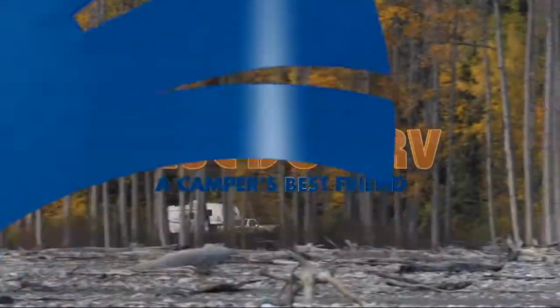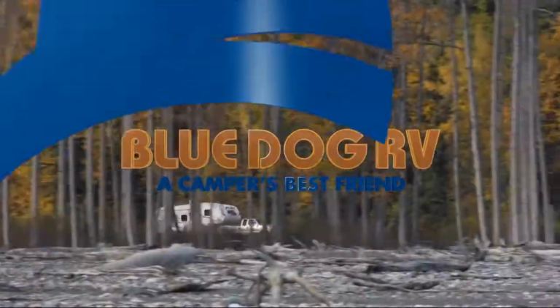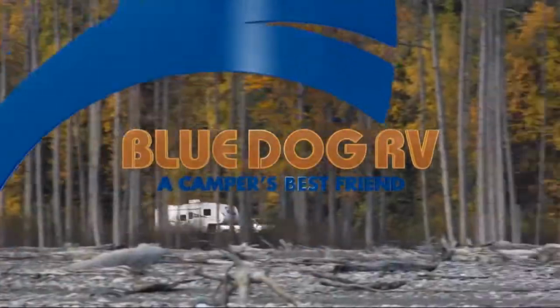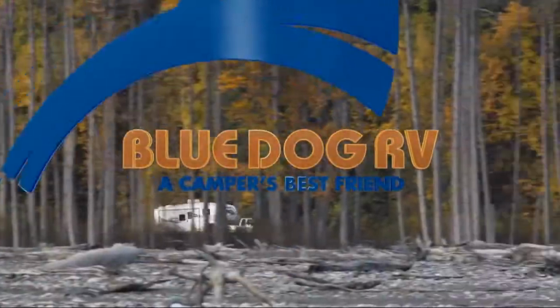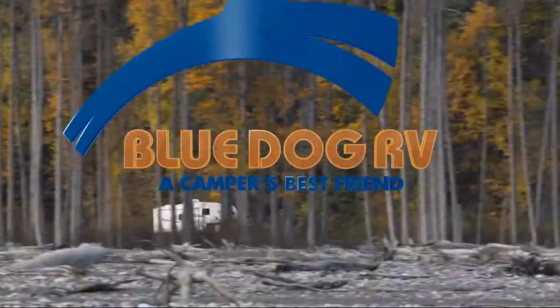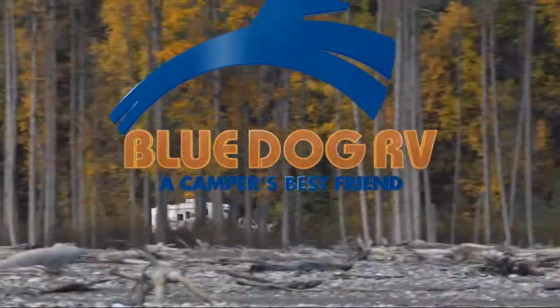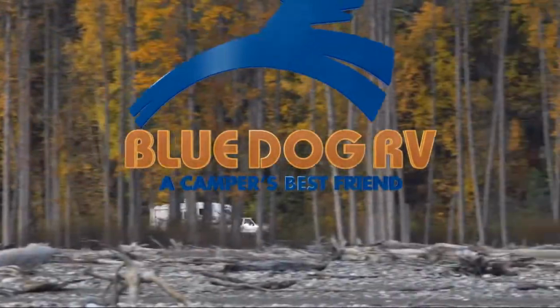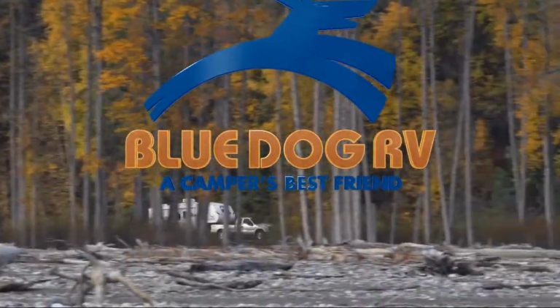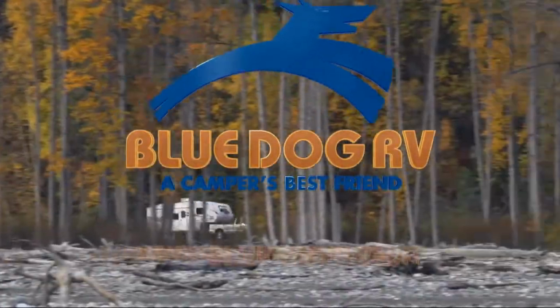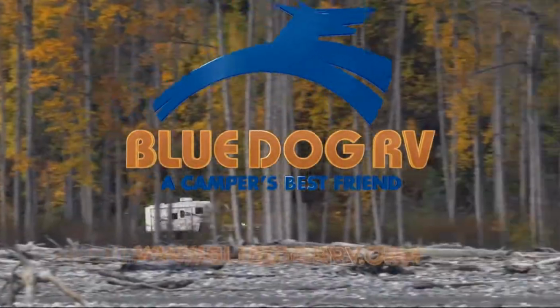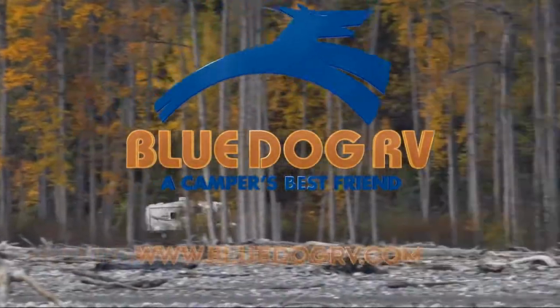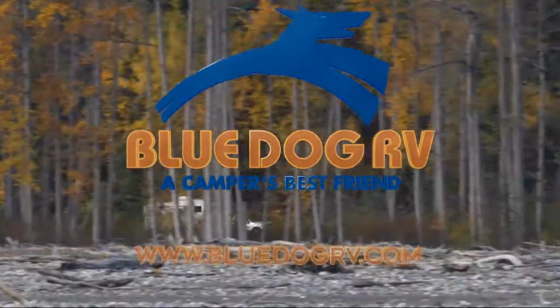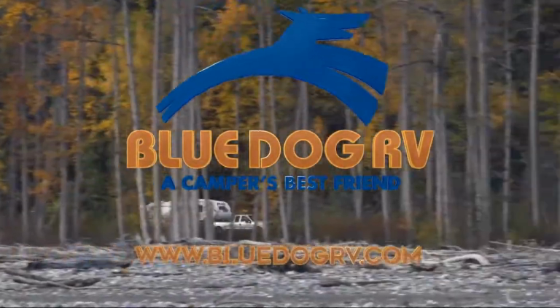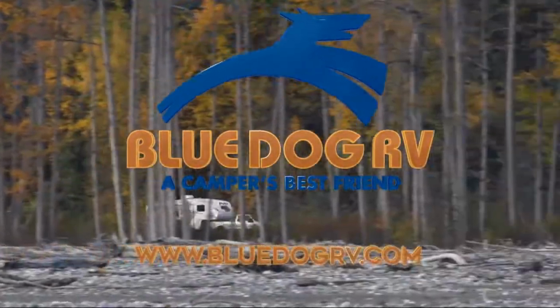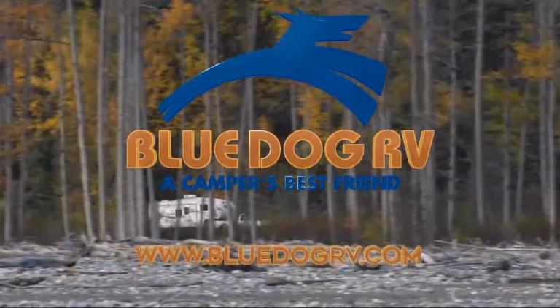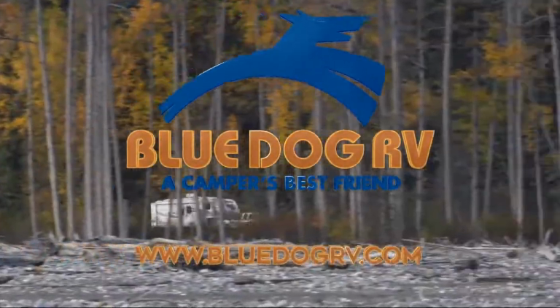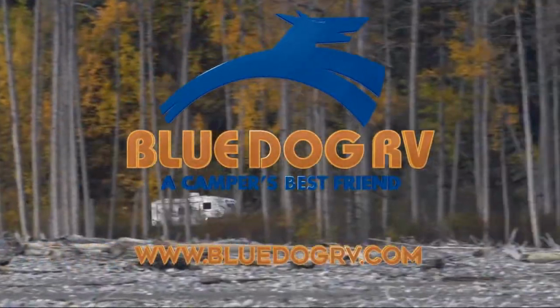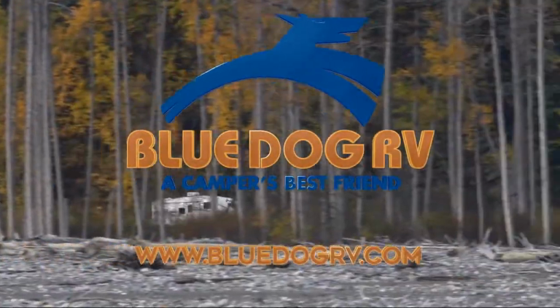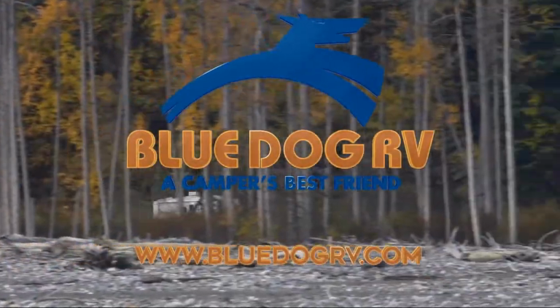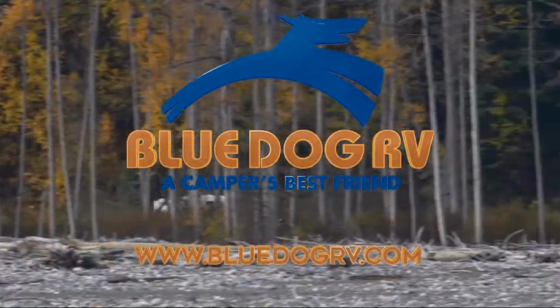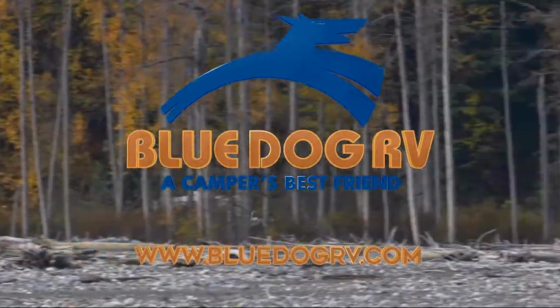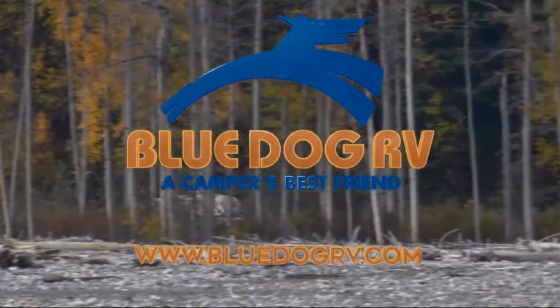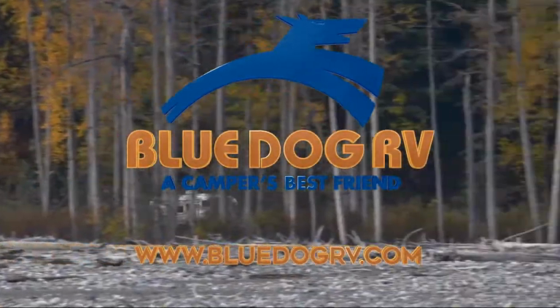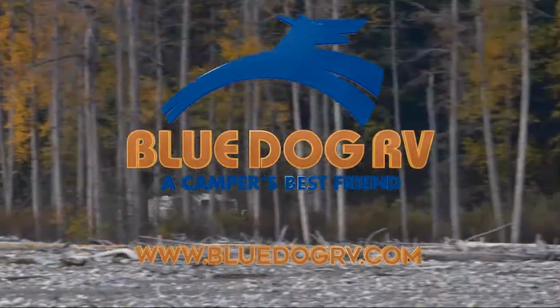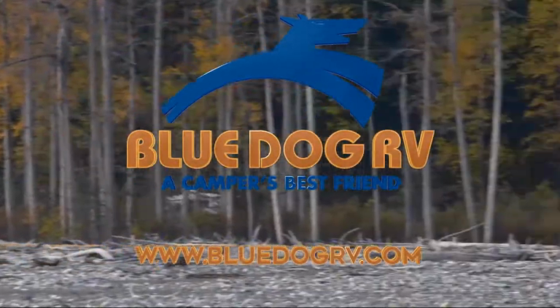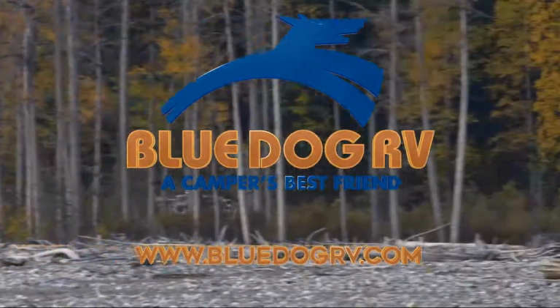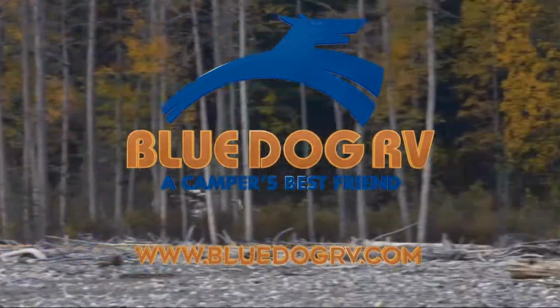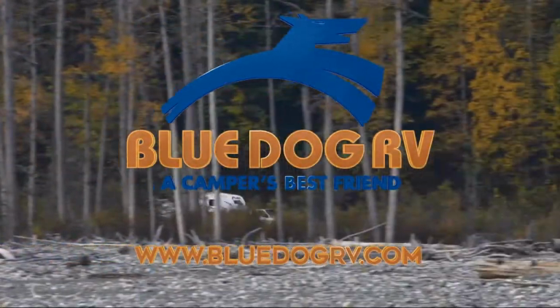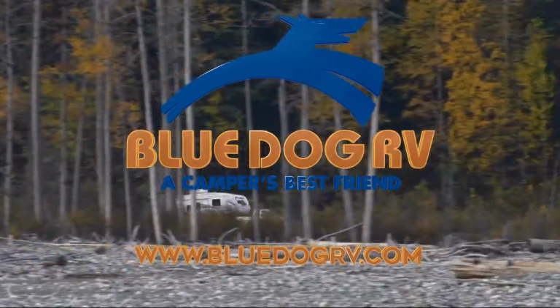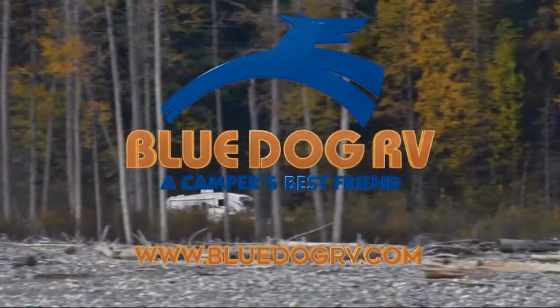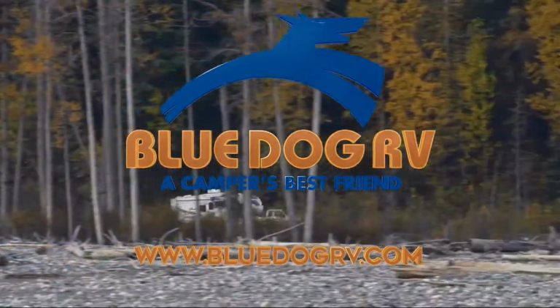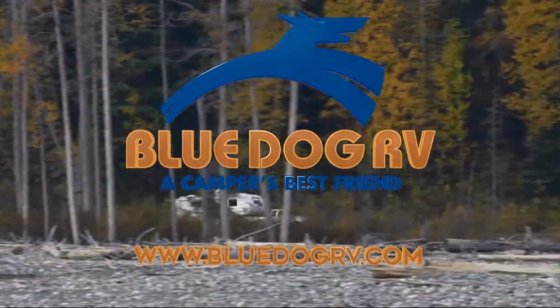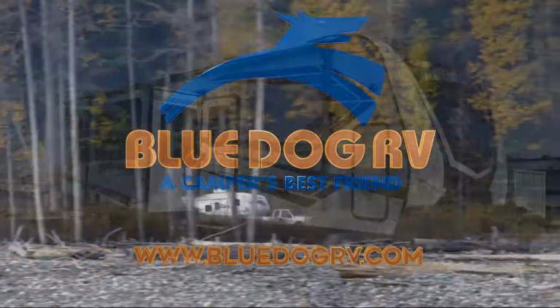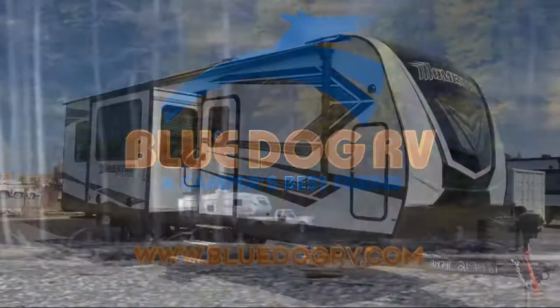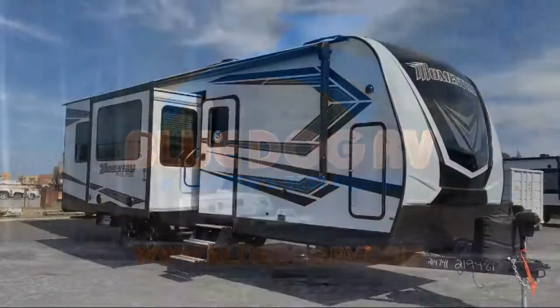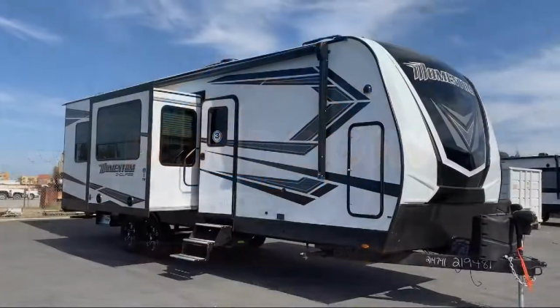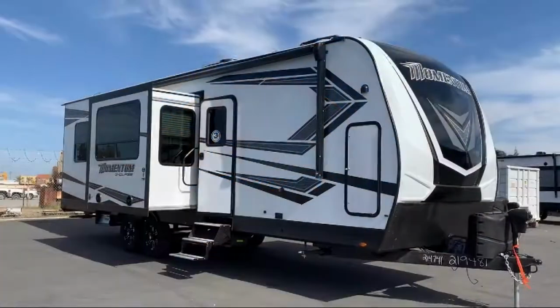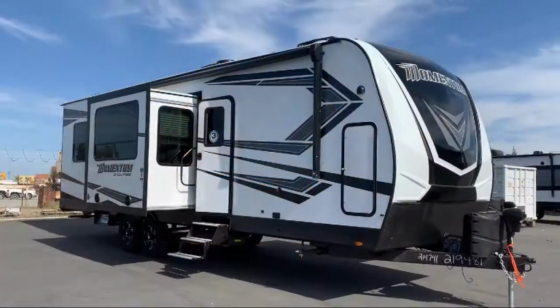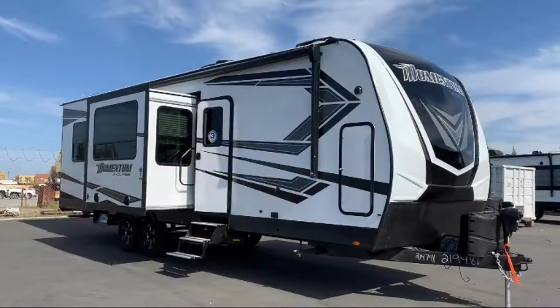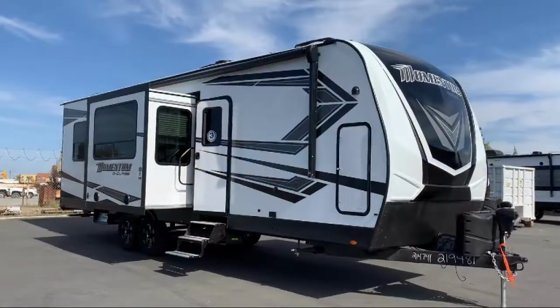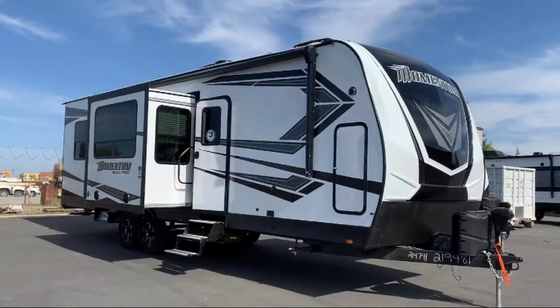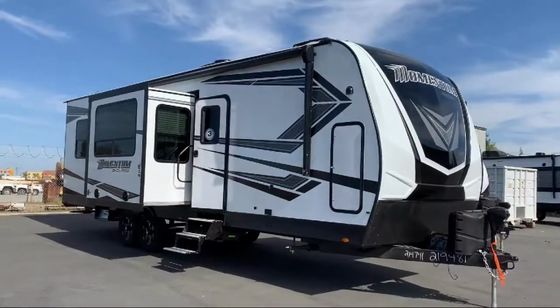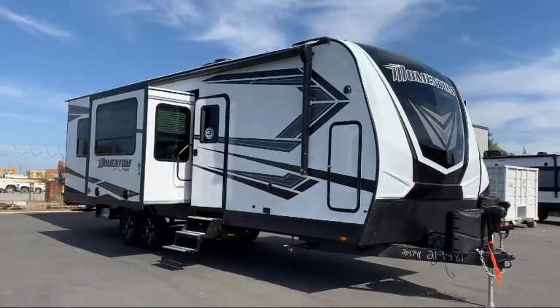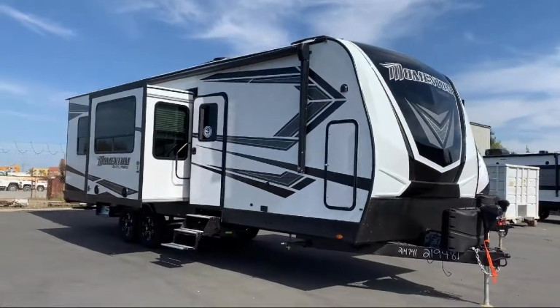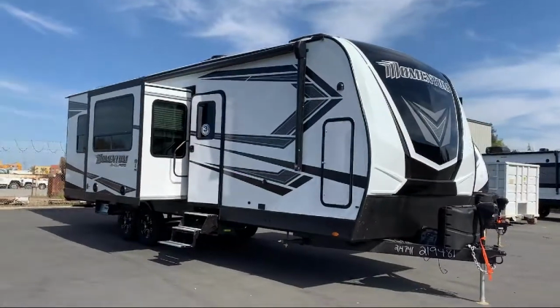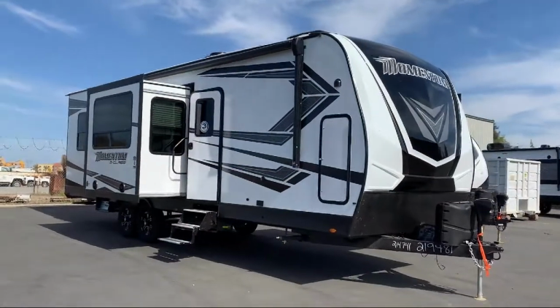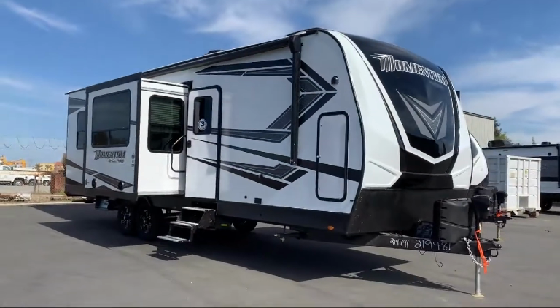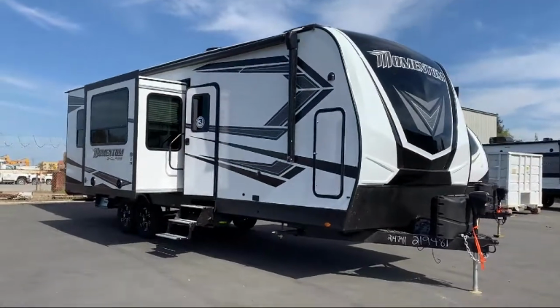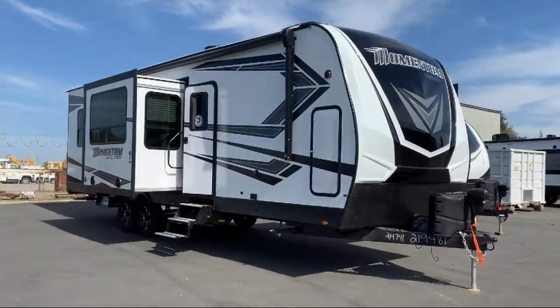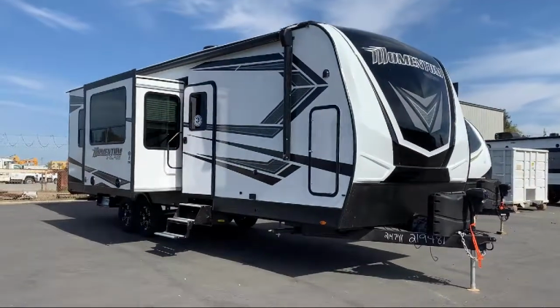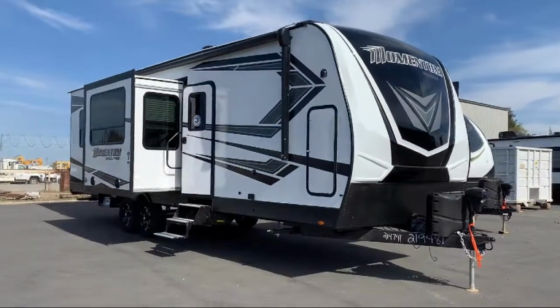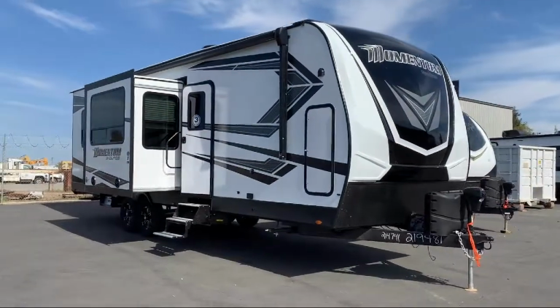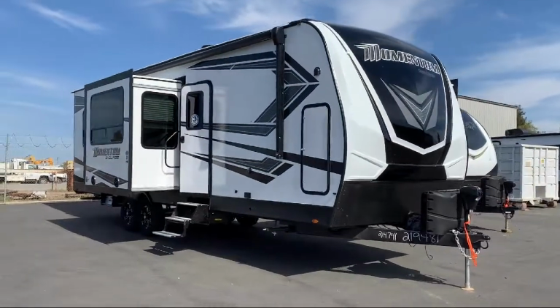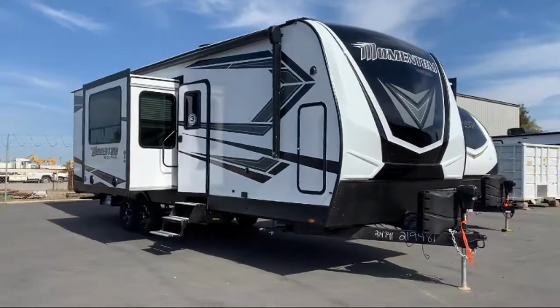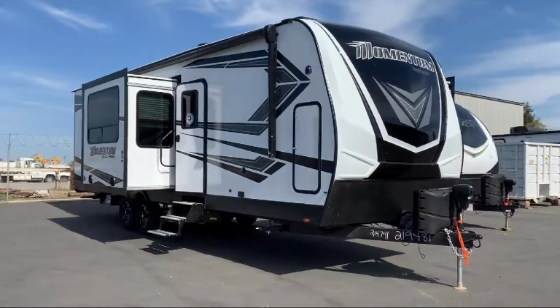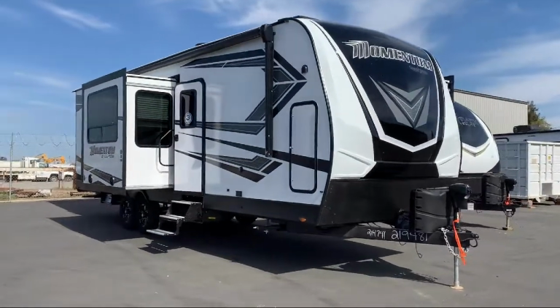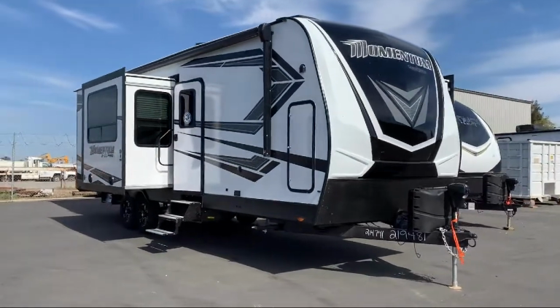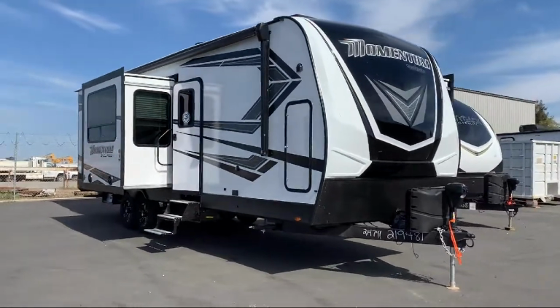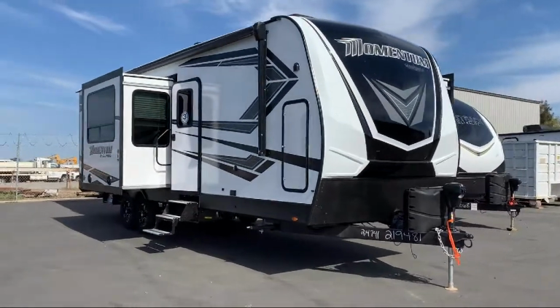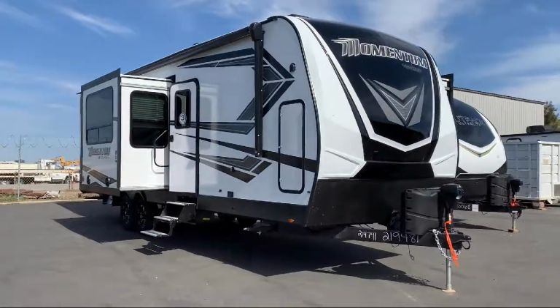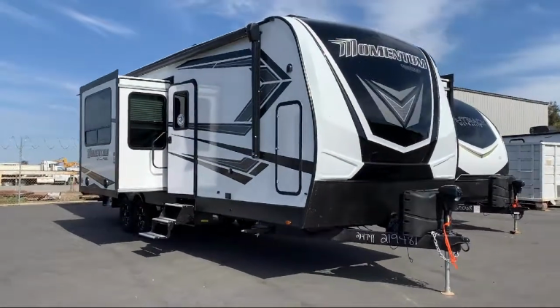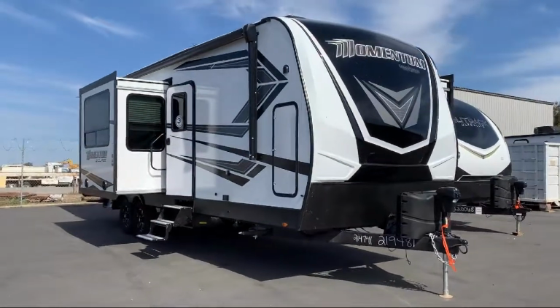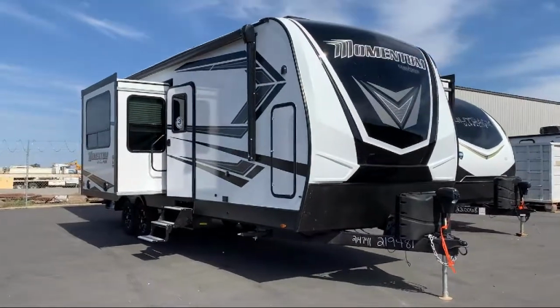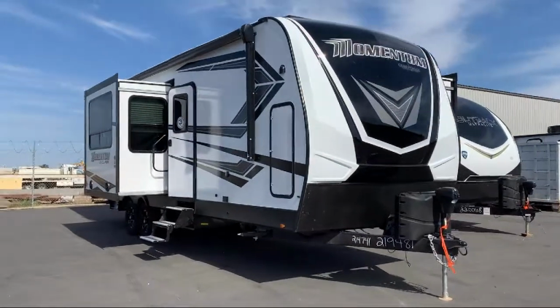Welcome to Blue Dog RV, the West's number one RV dealer. And here's a look at another unit from our massive inventory.